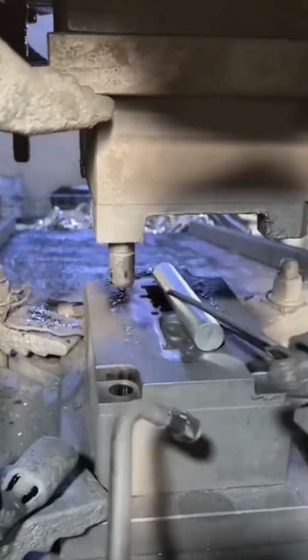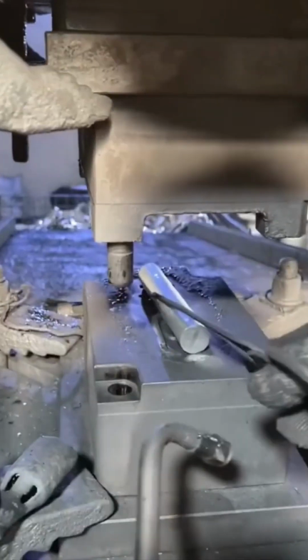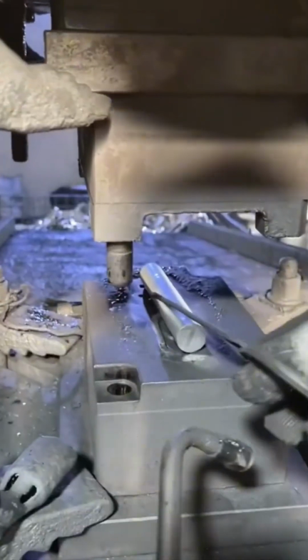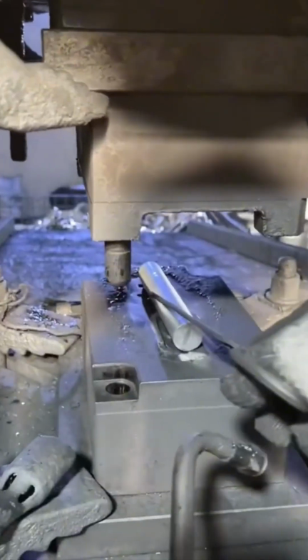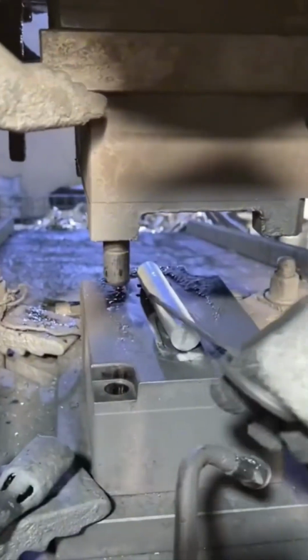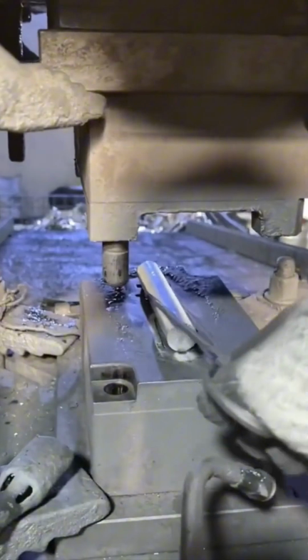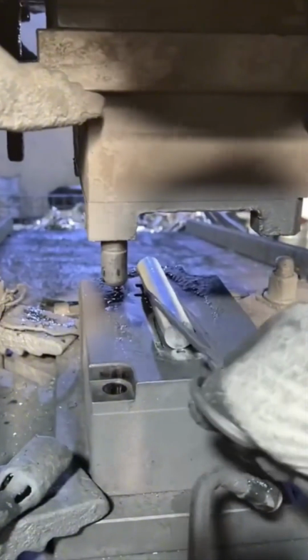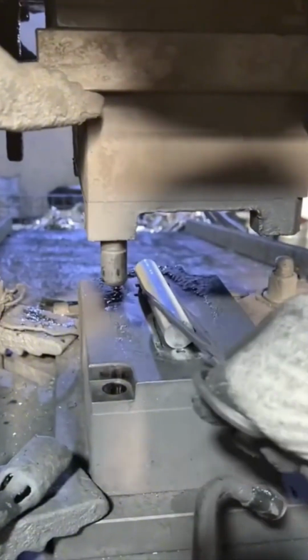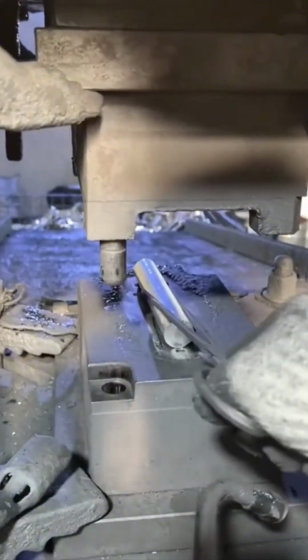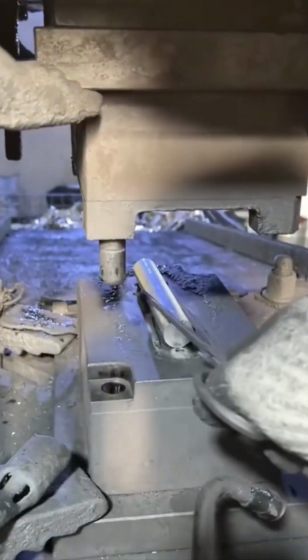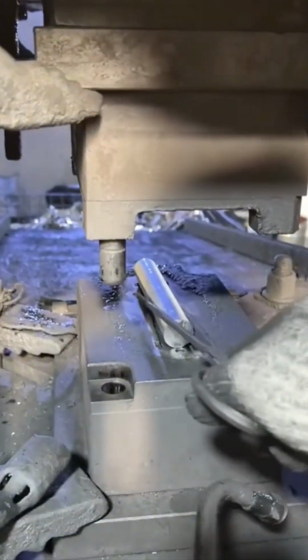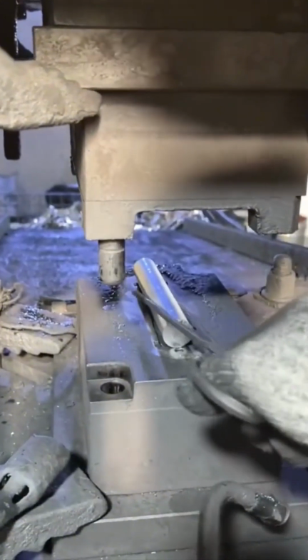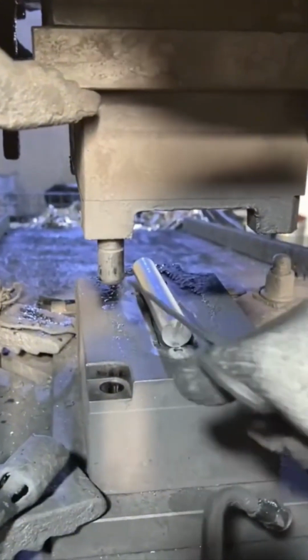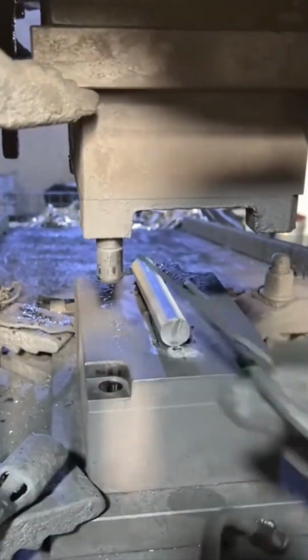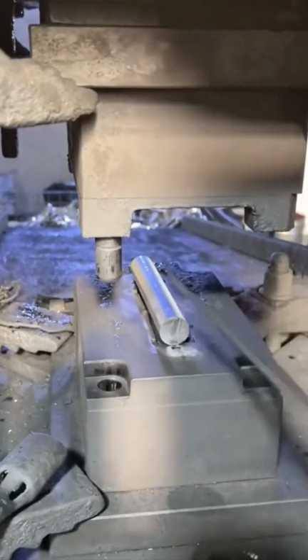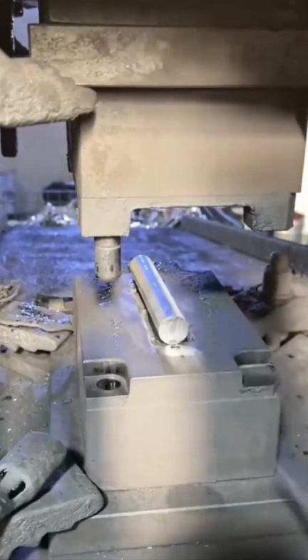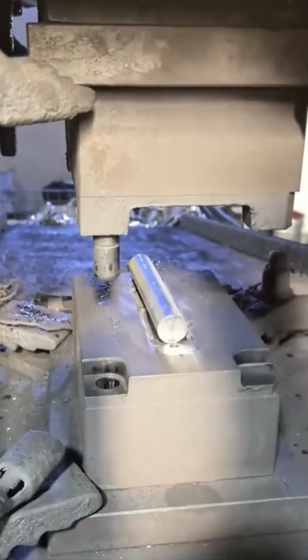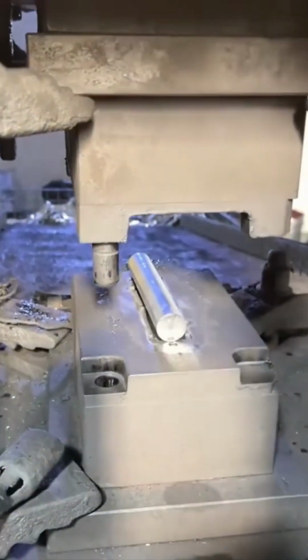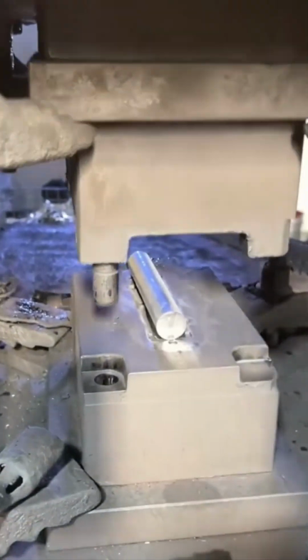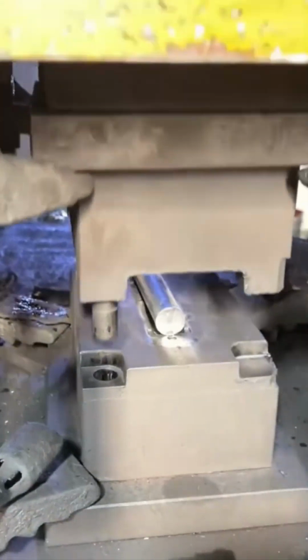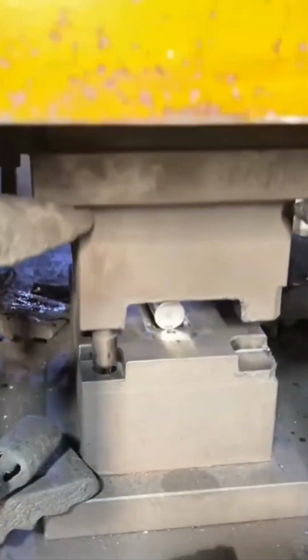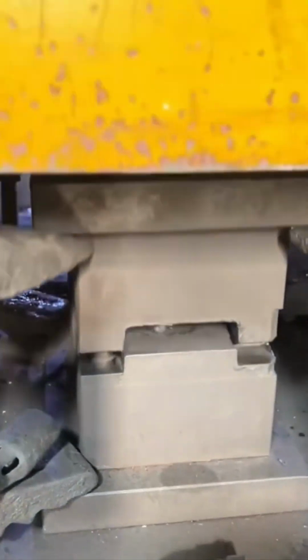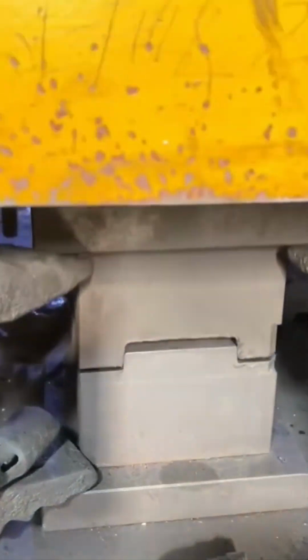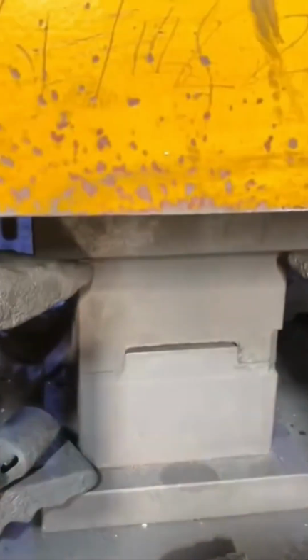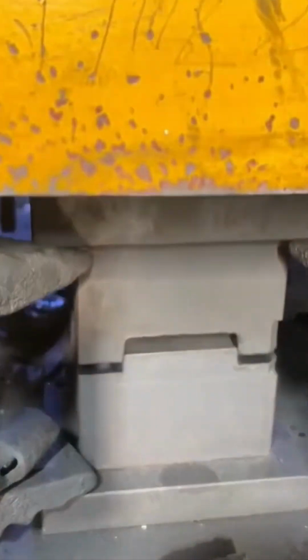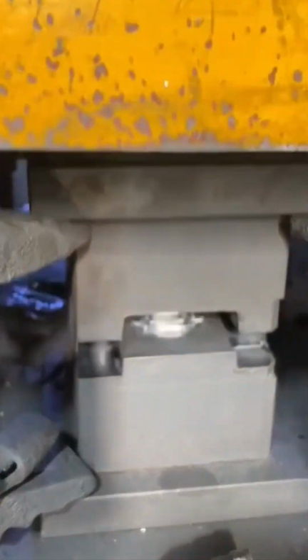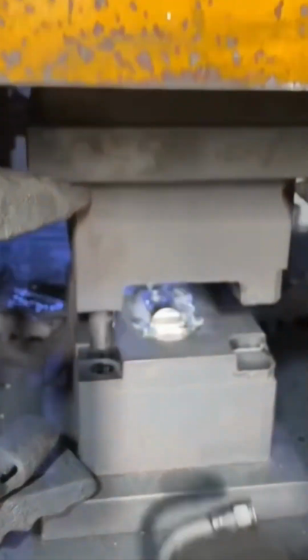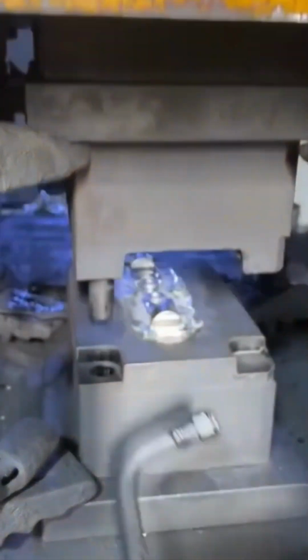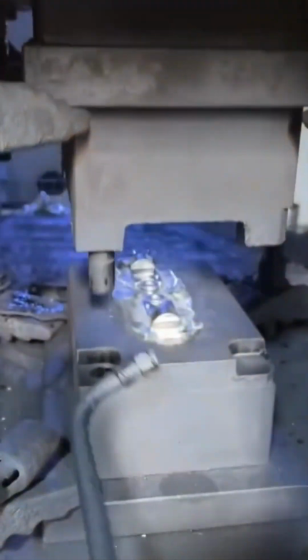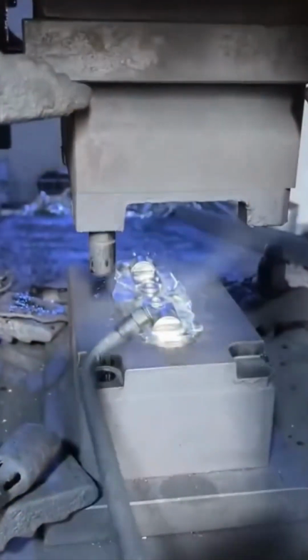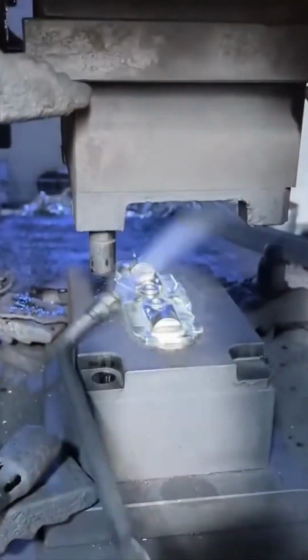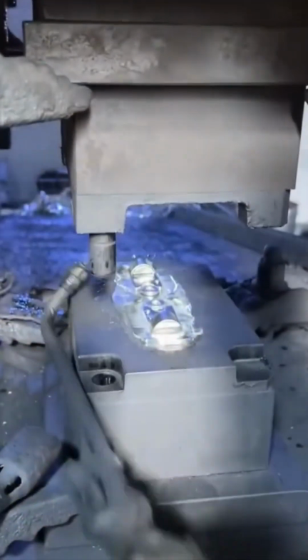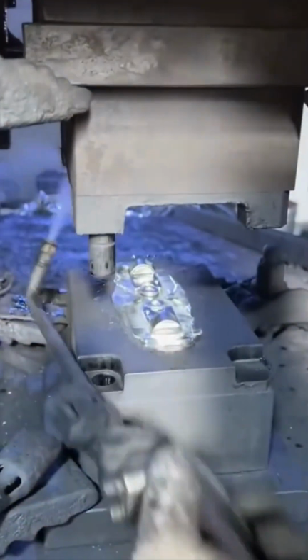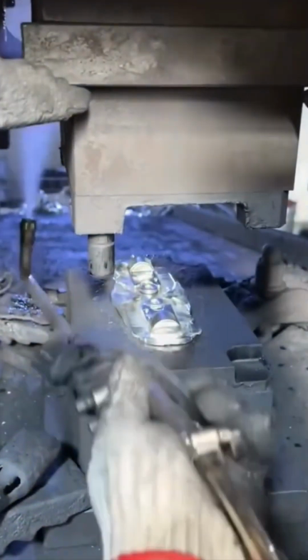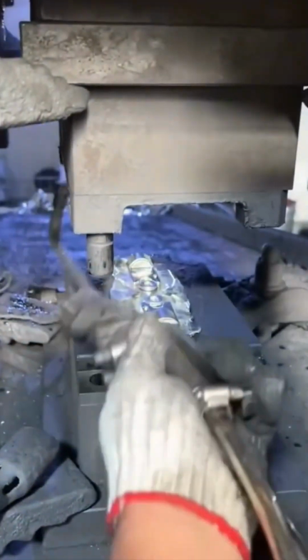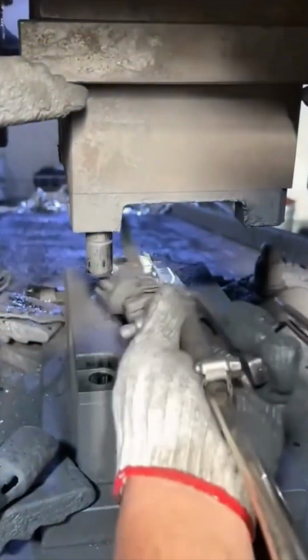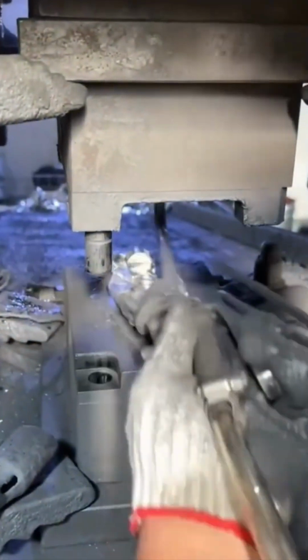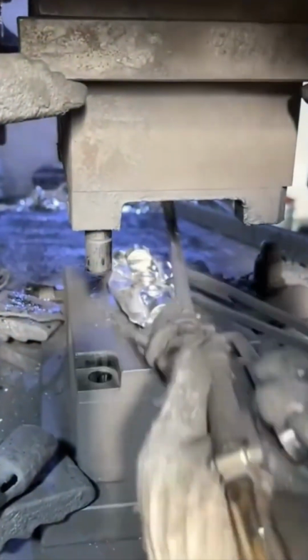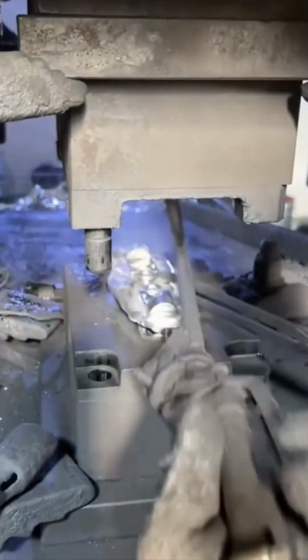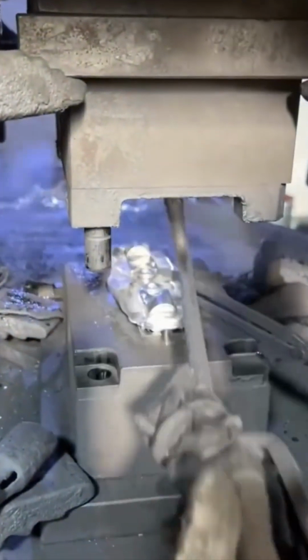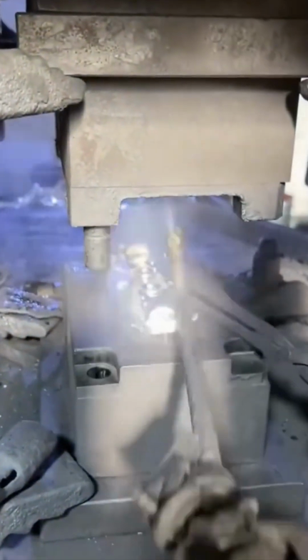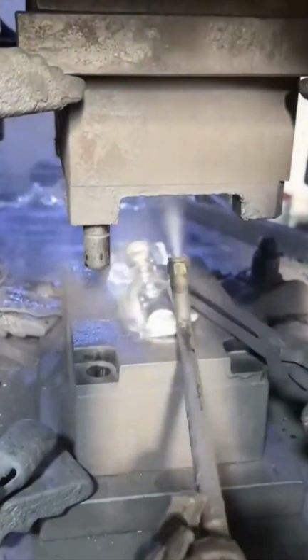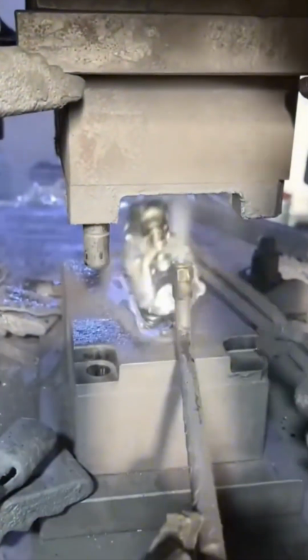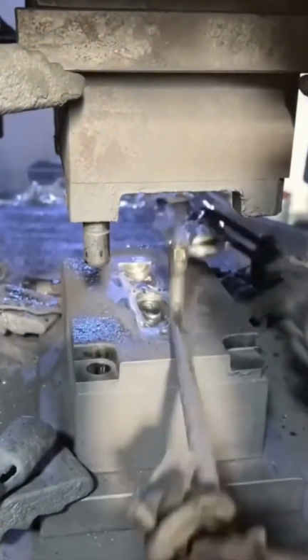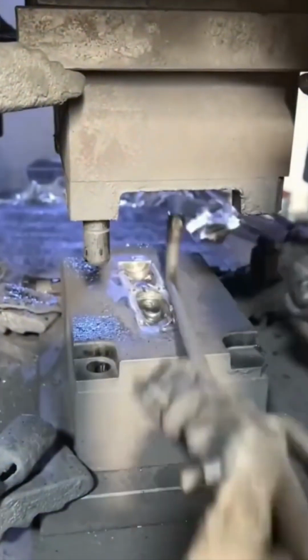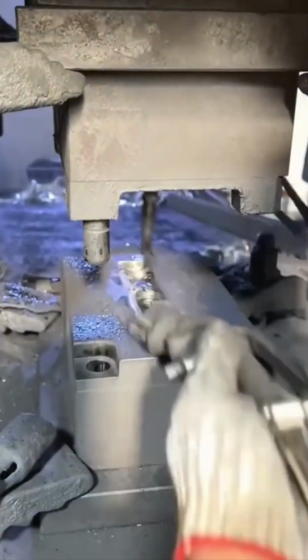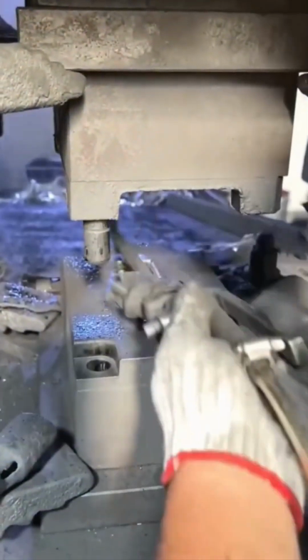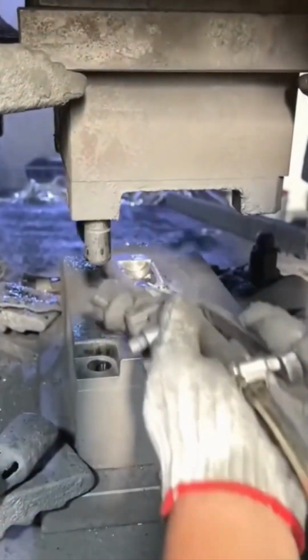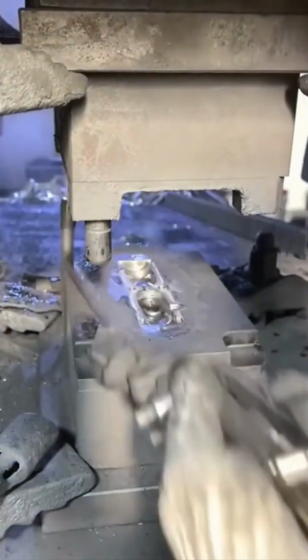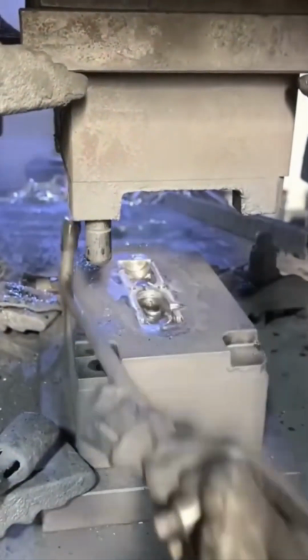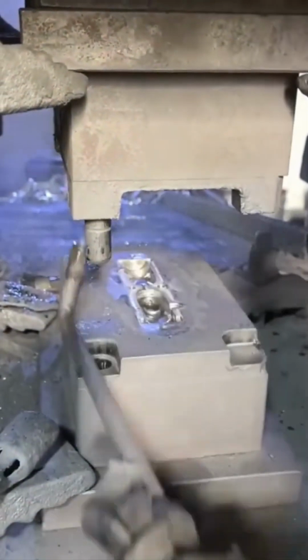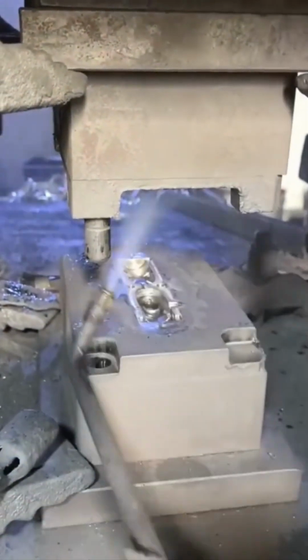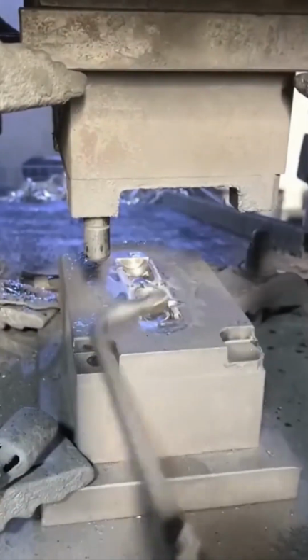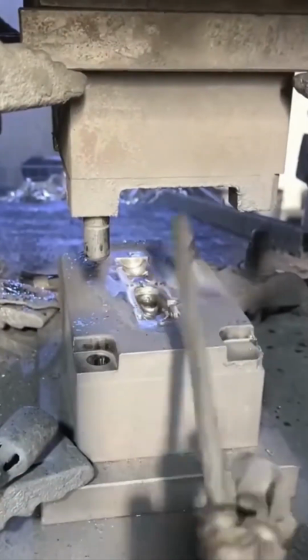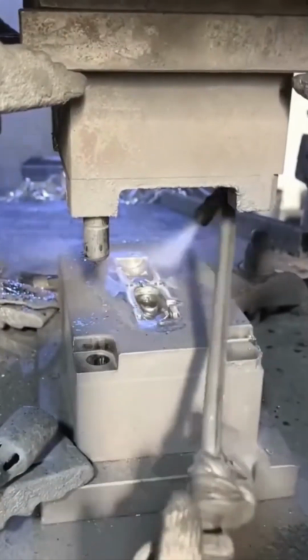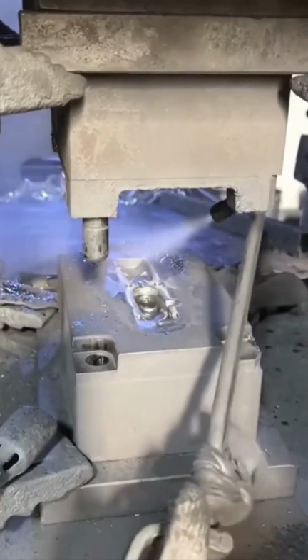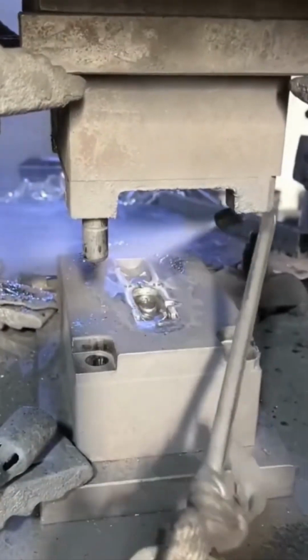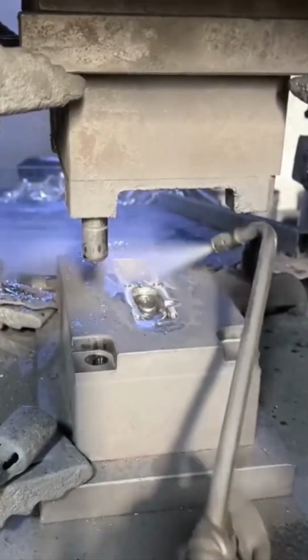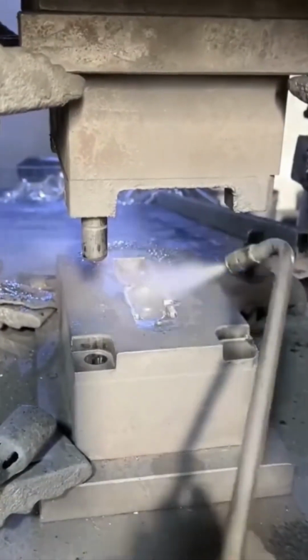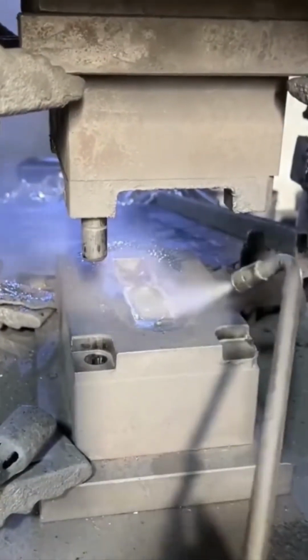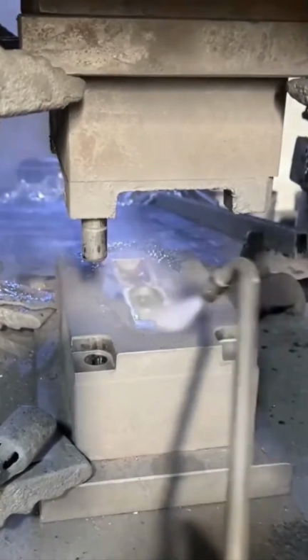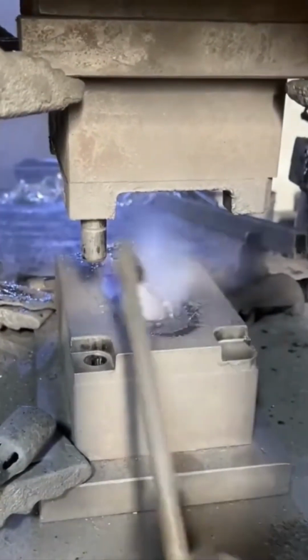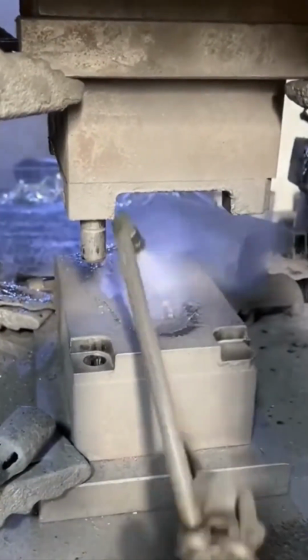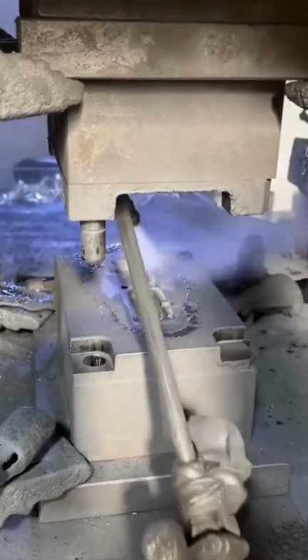Metal stamping press. A few tons of force. One quick crunch and bam — sheet metal turns into something useful.